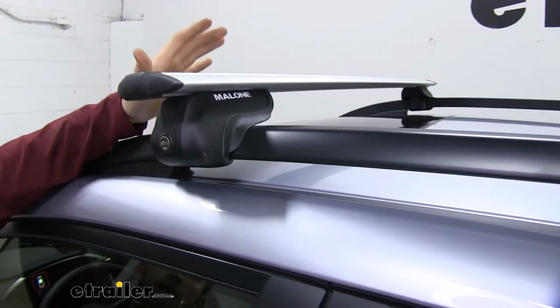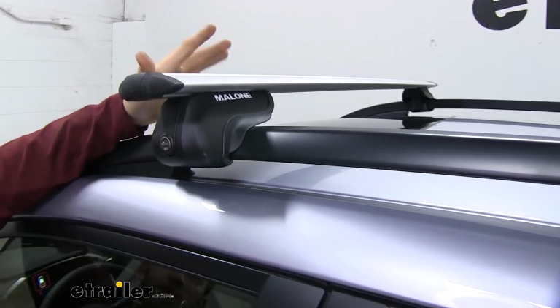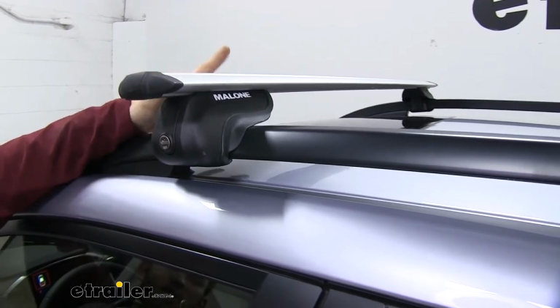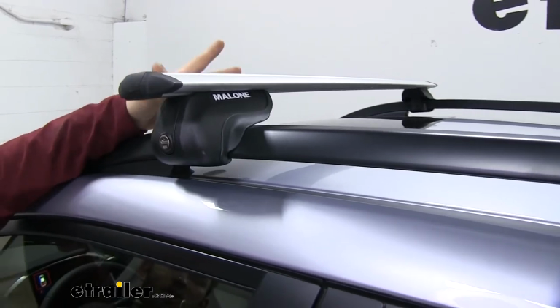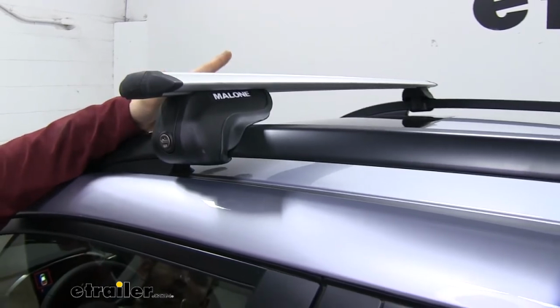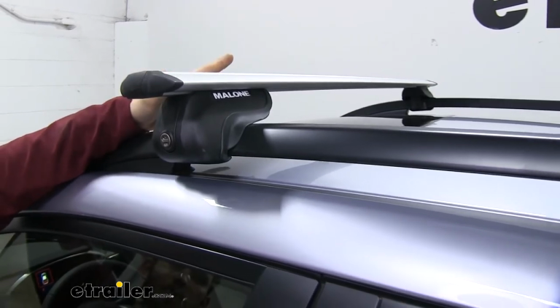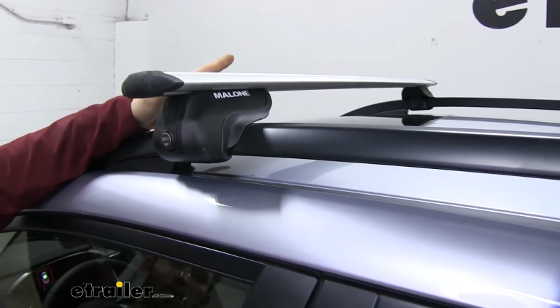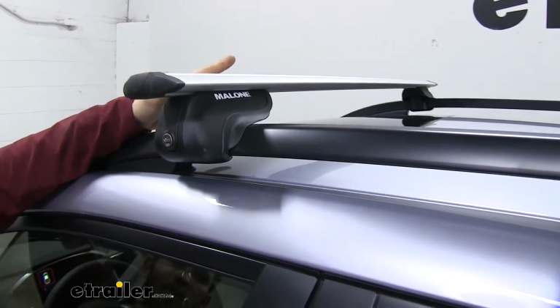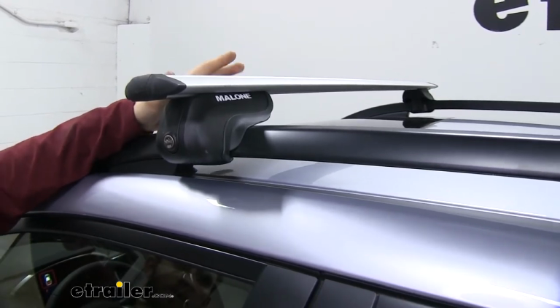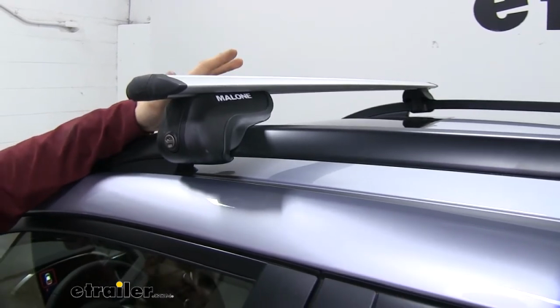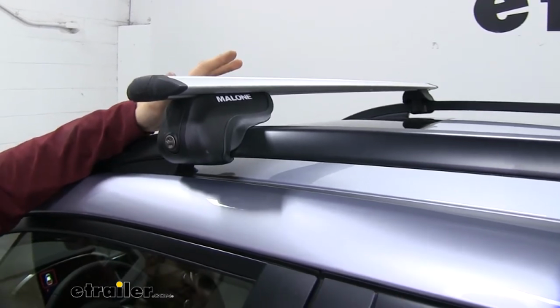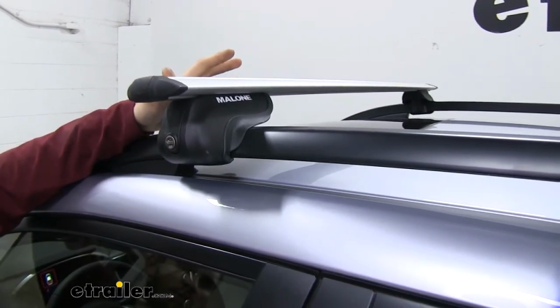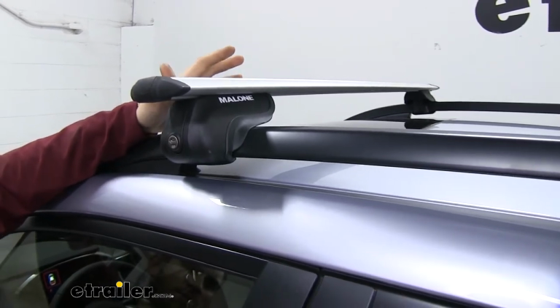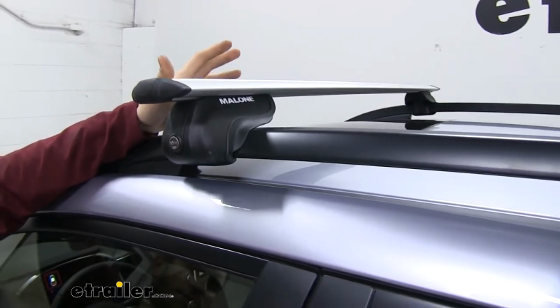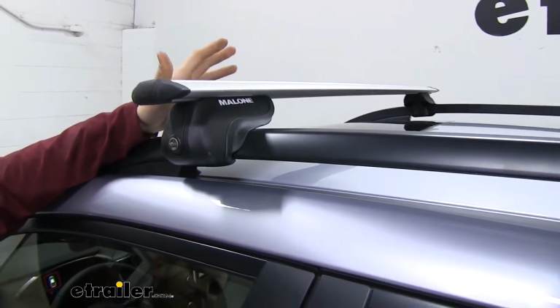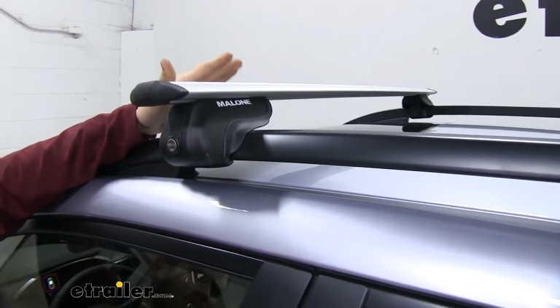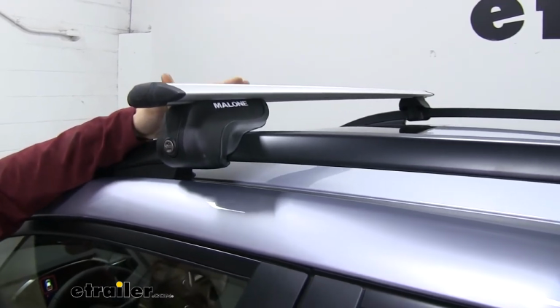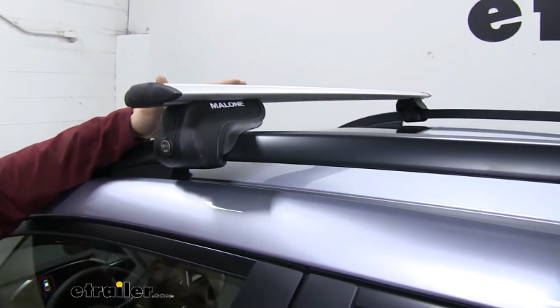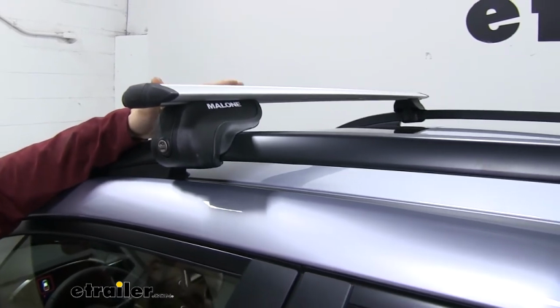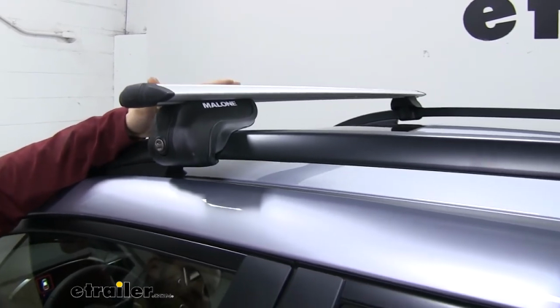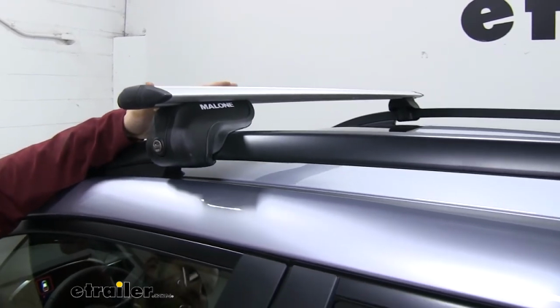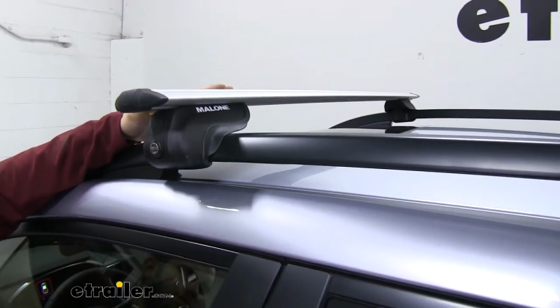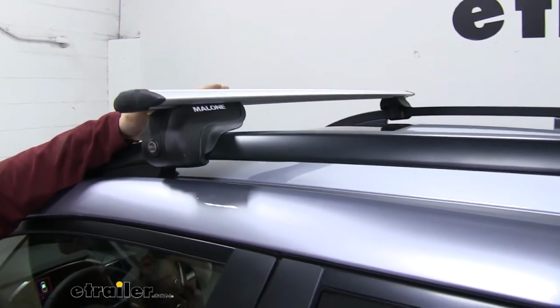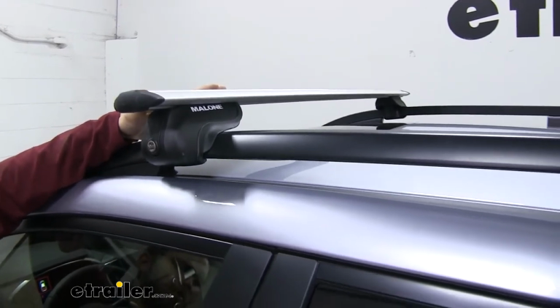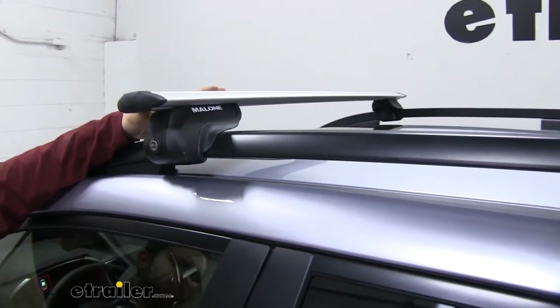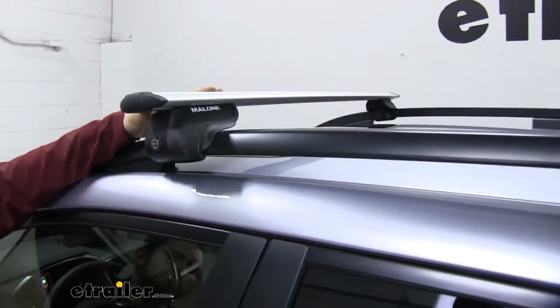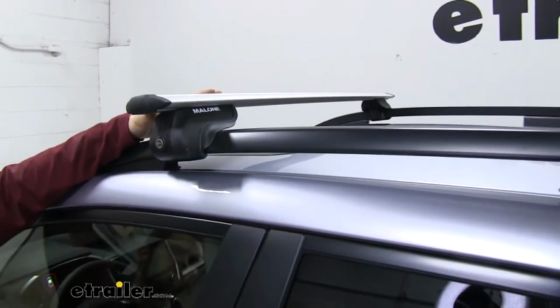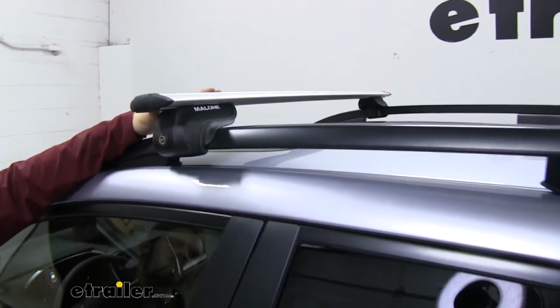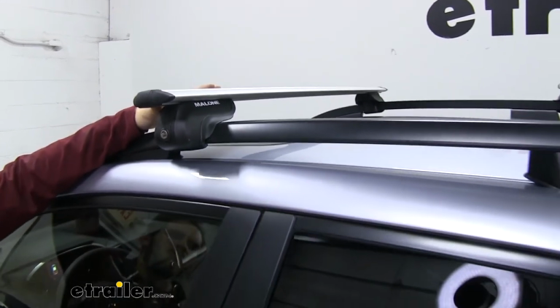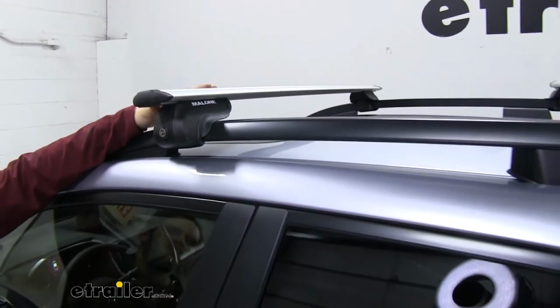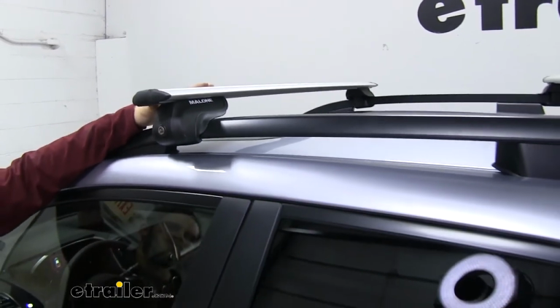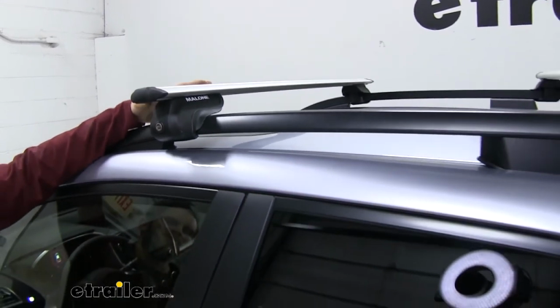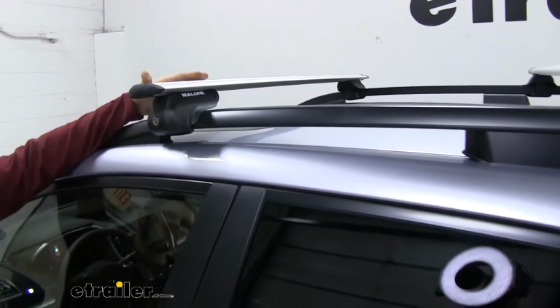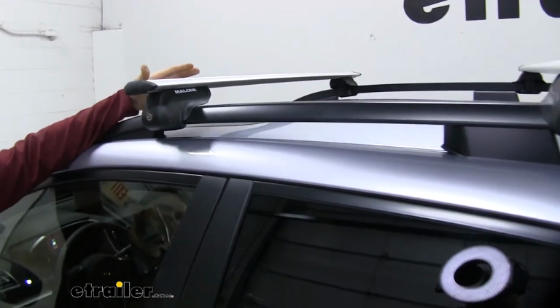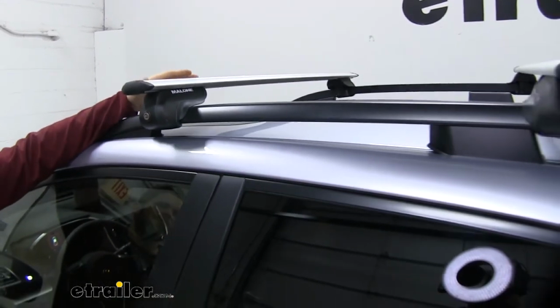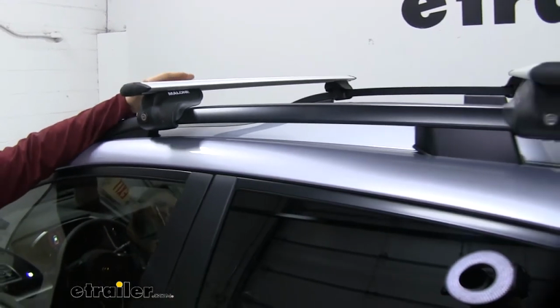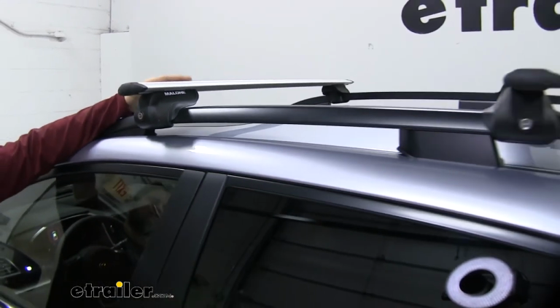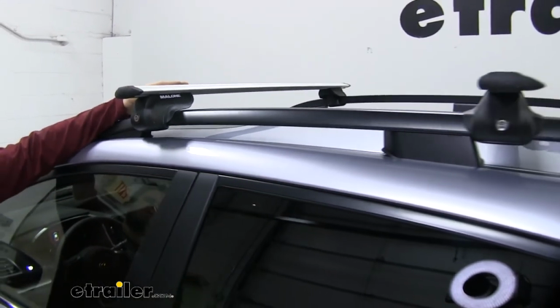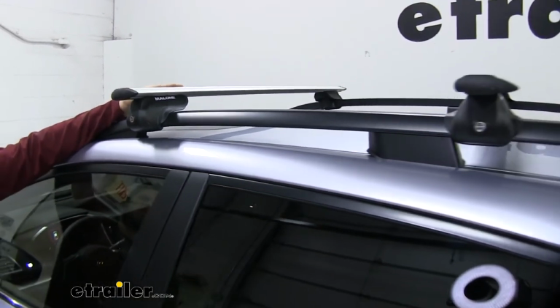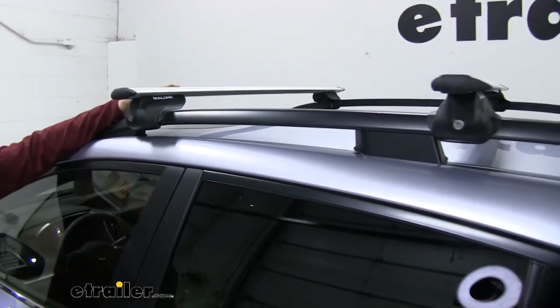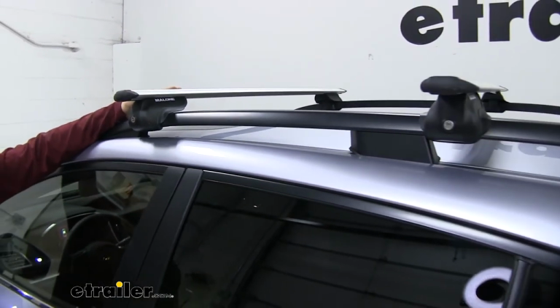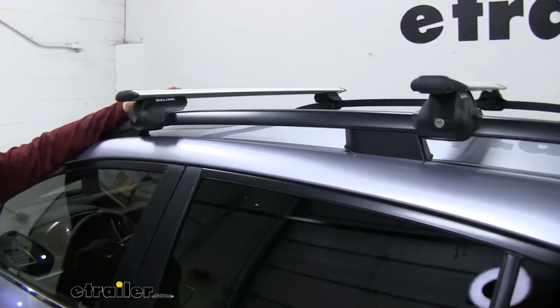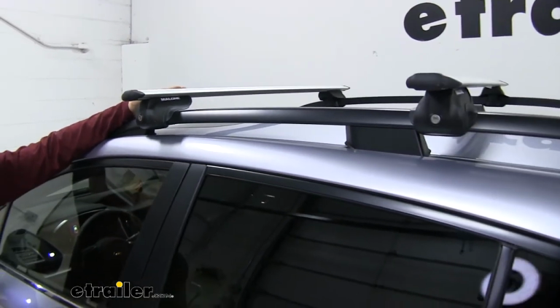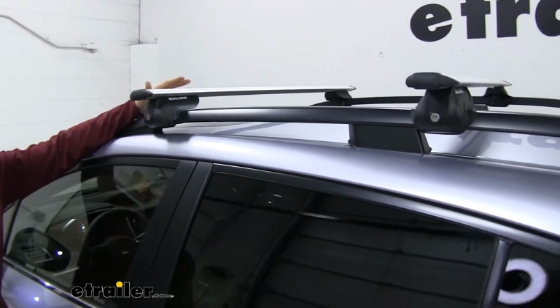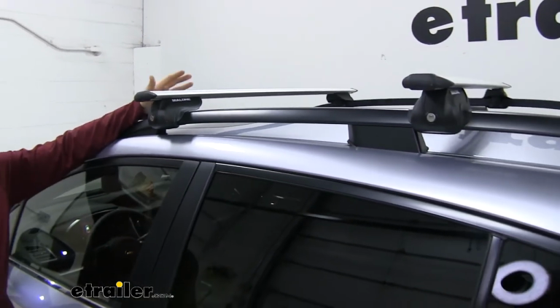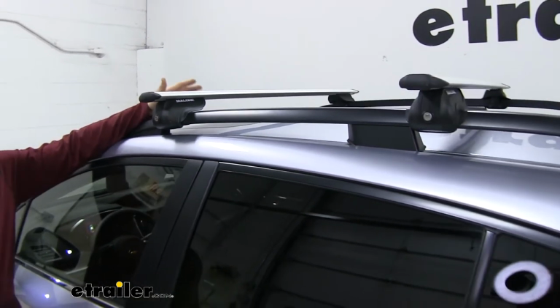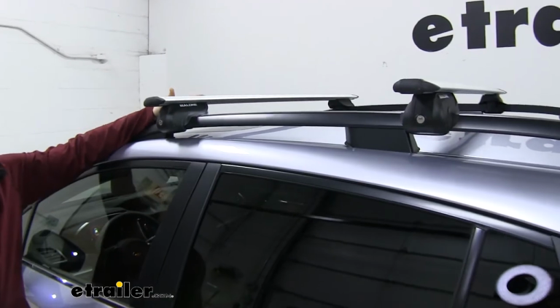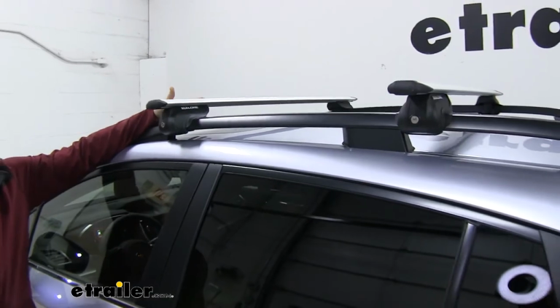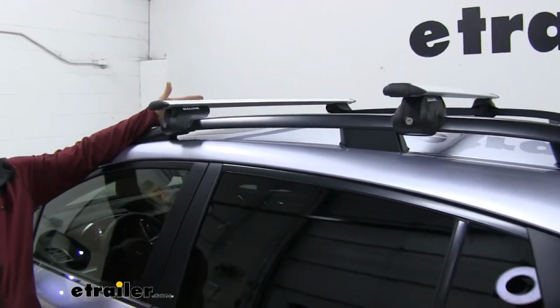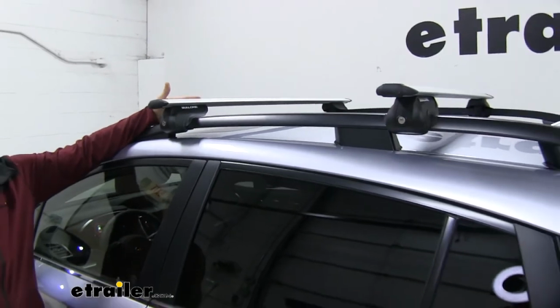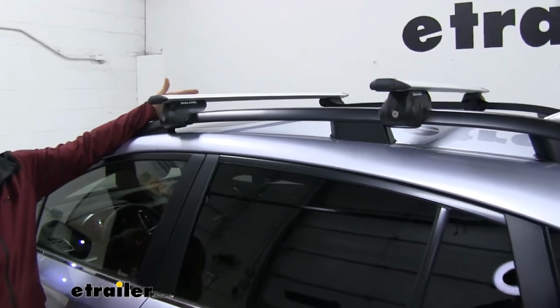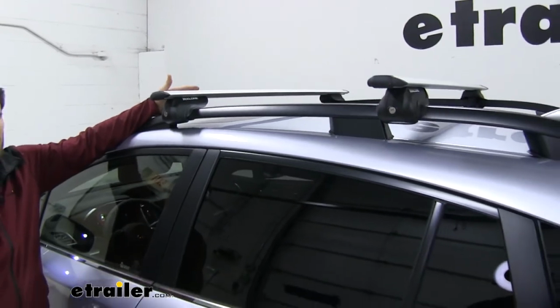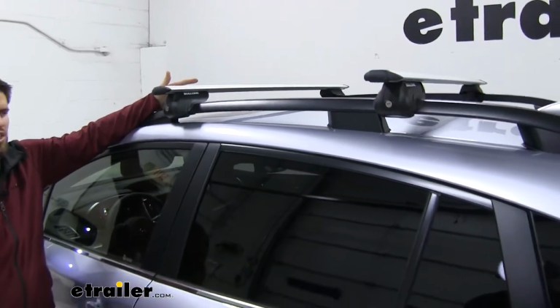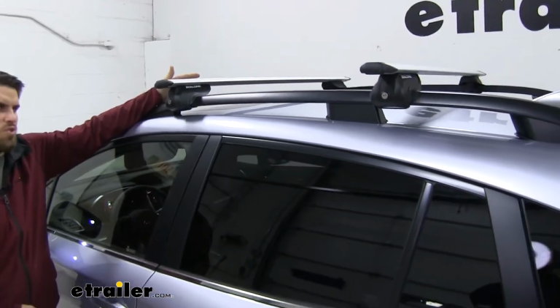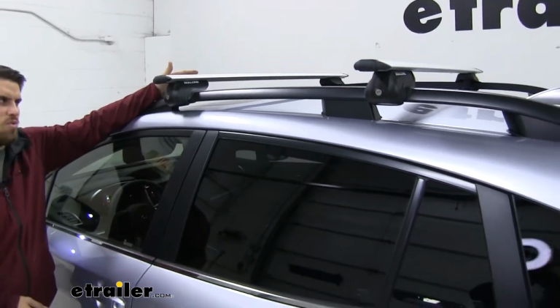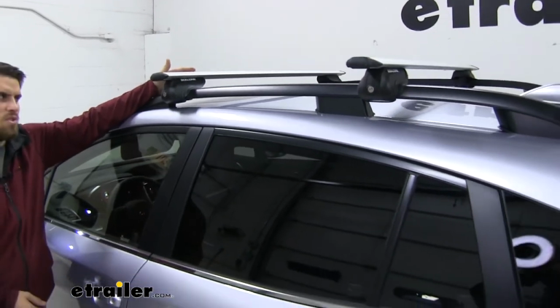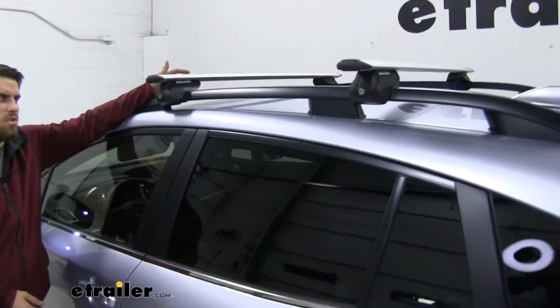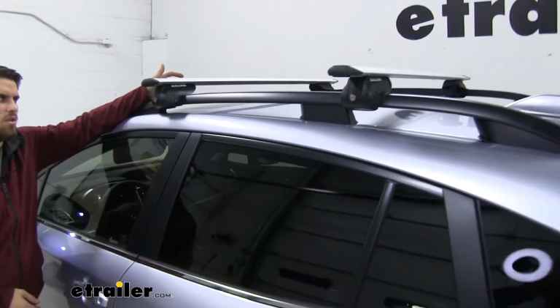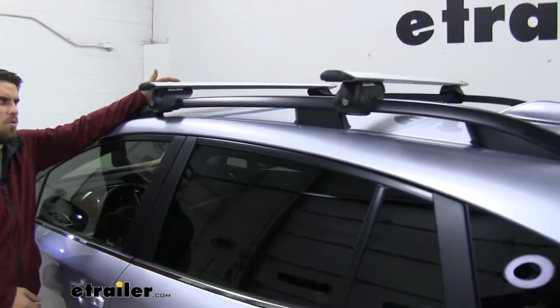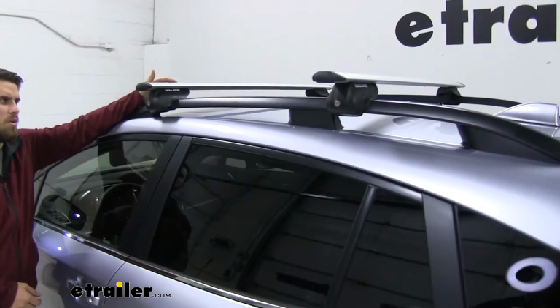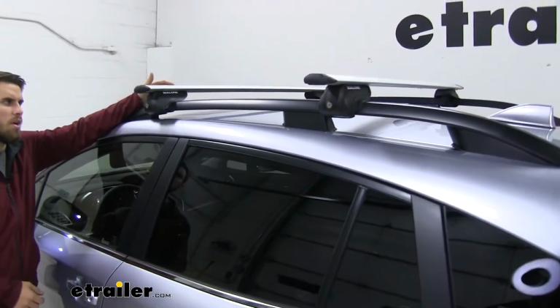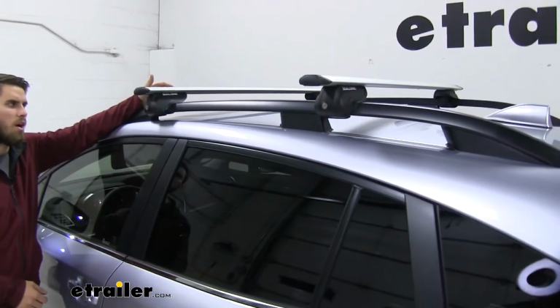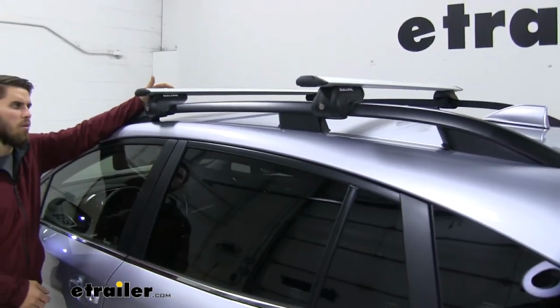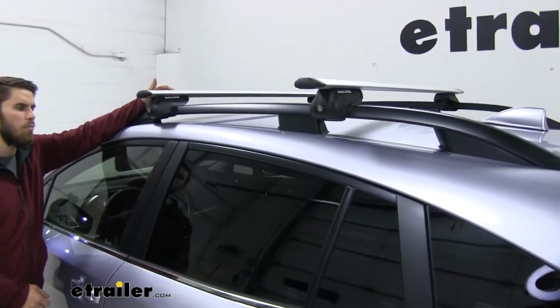The crossbar length is going to be 50 inches on both of them, so that should be more than enough space to get your favorite accessories loaded up.